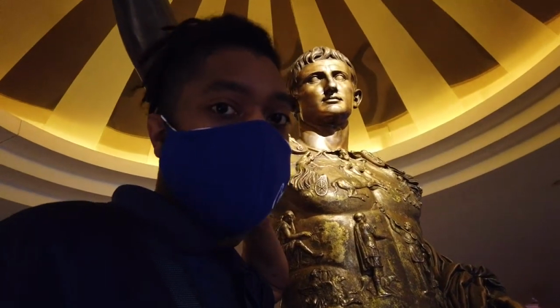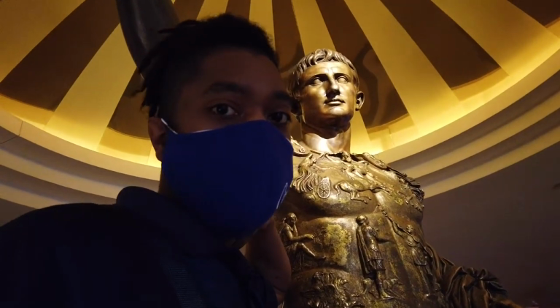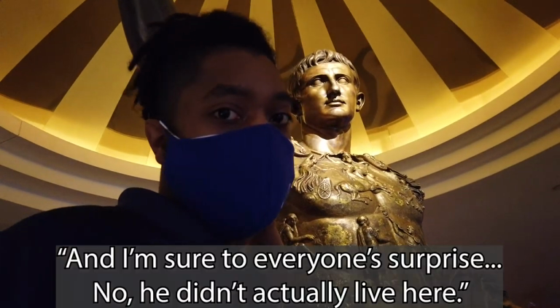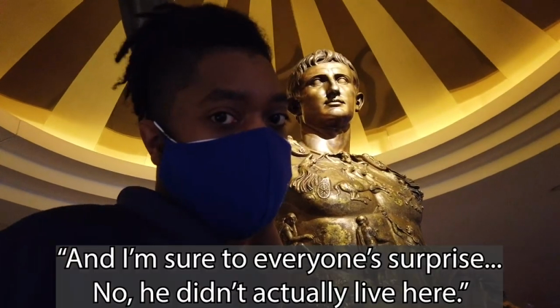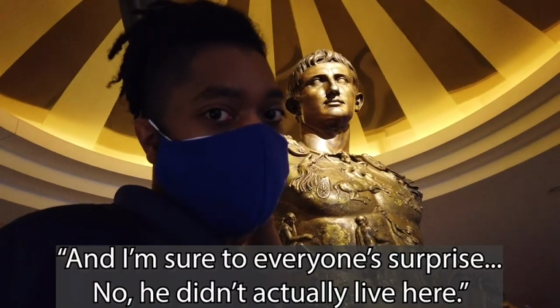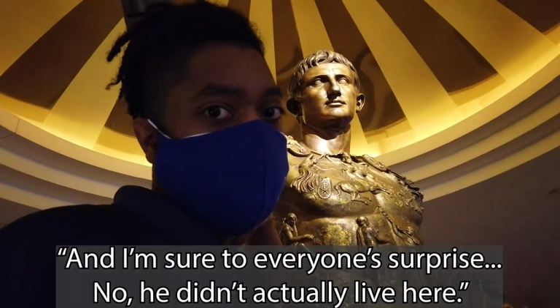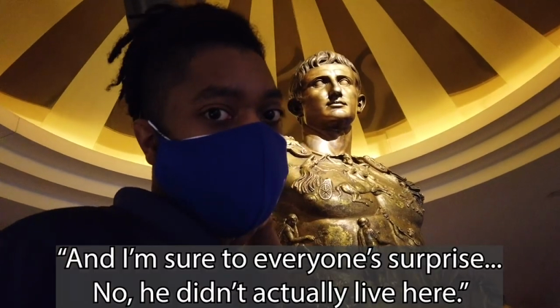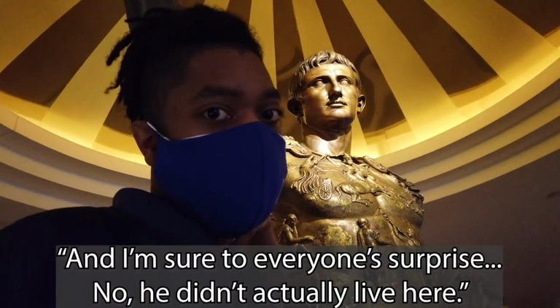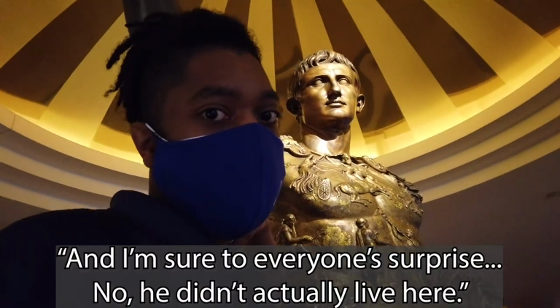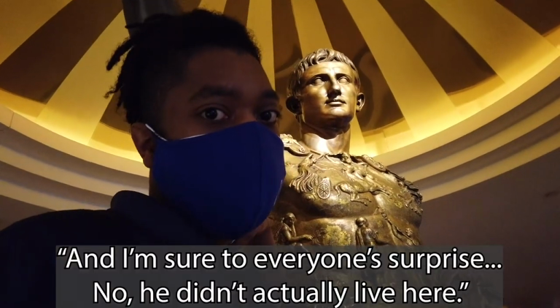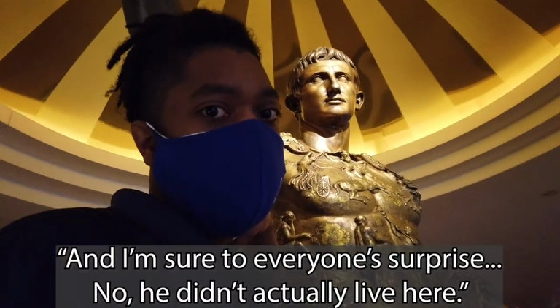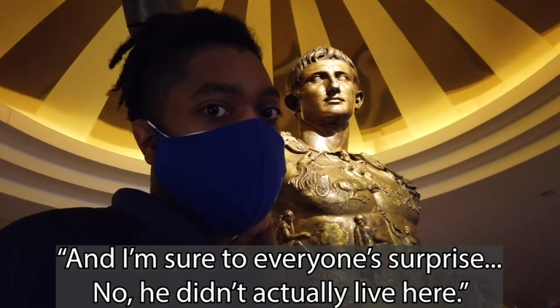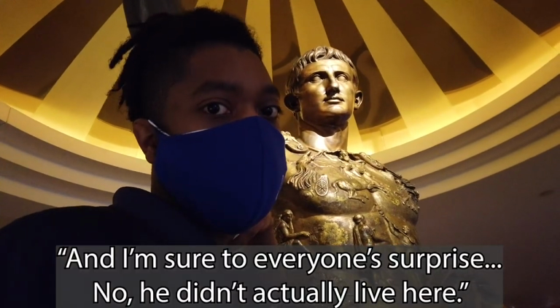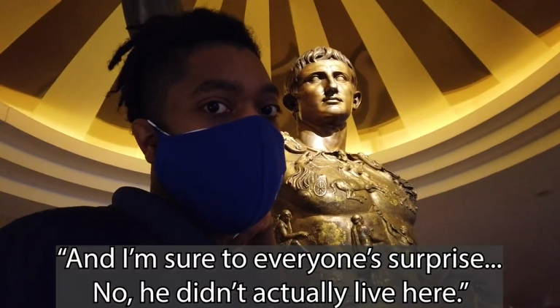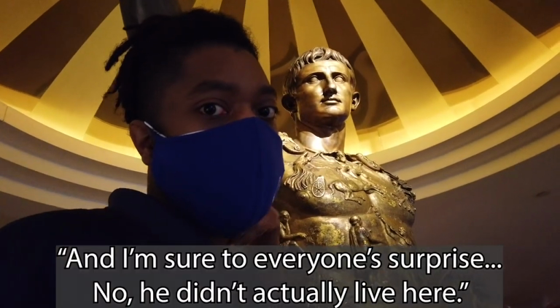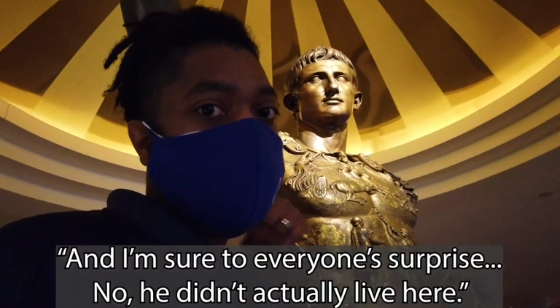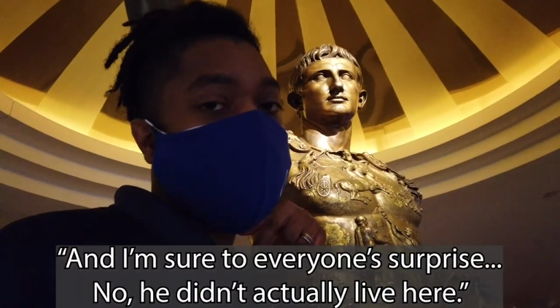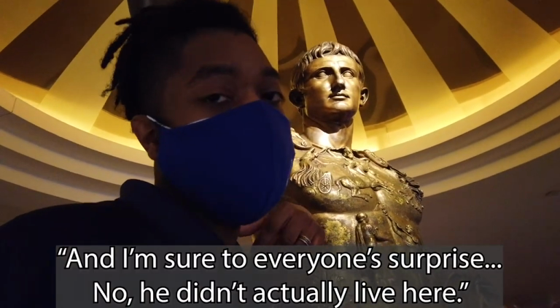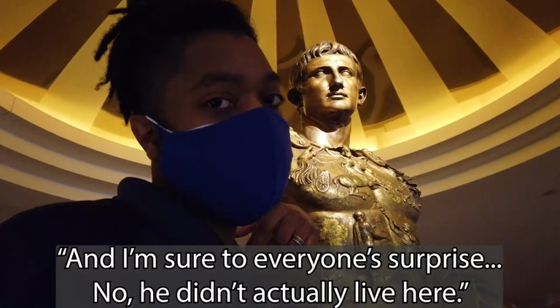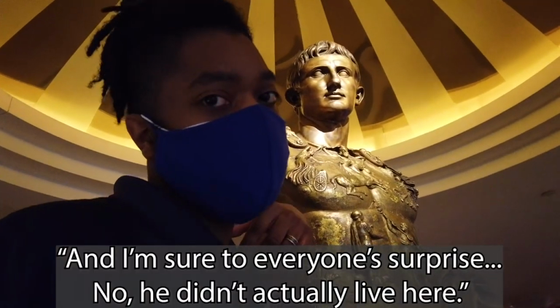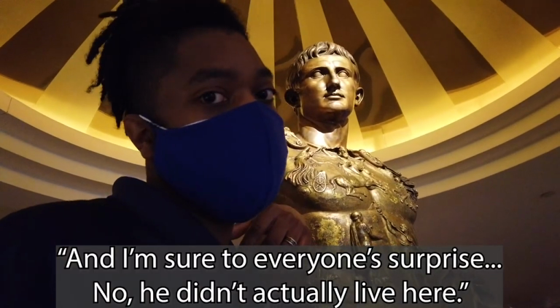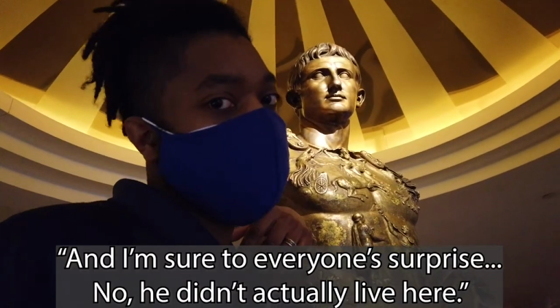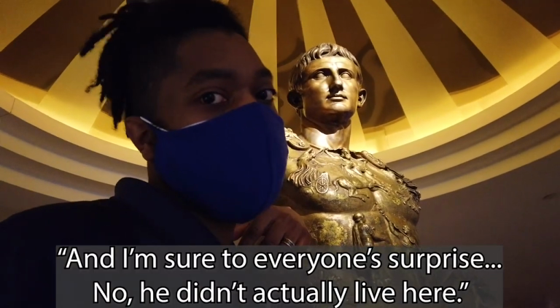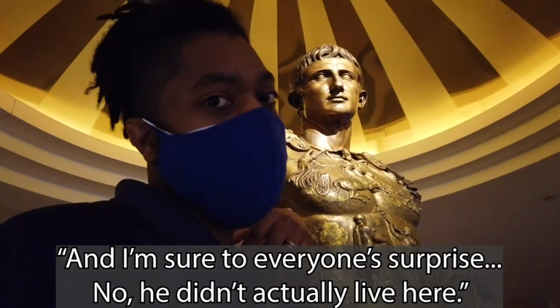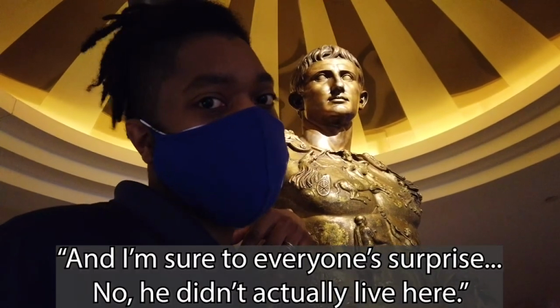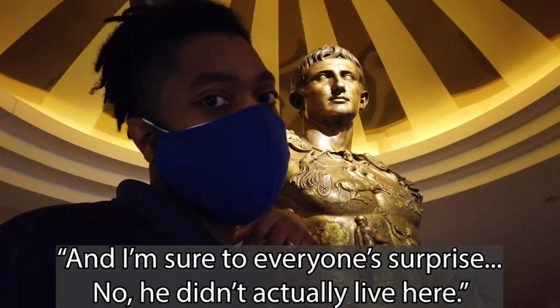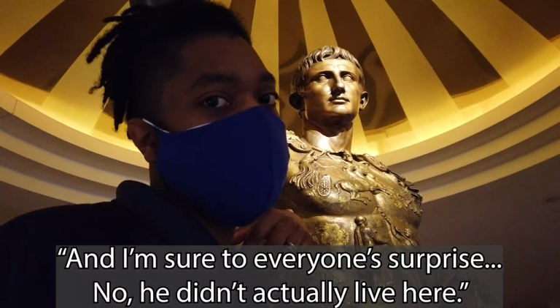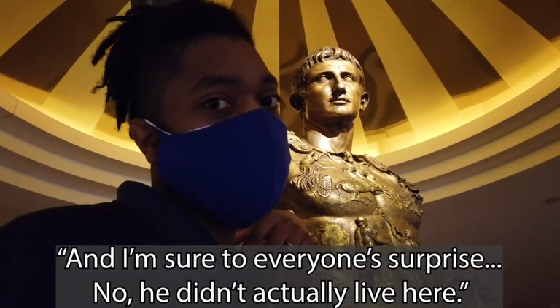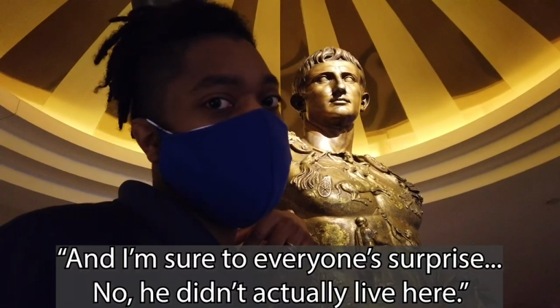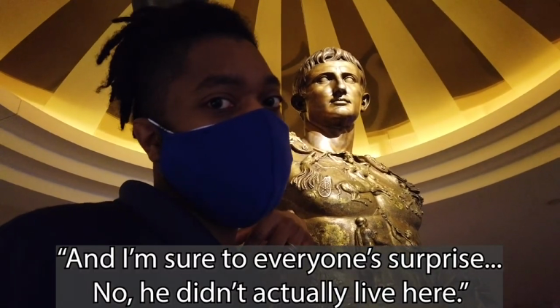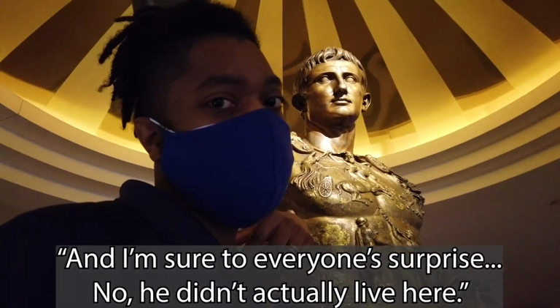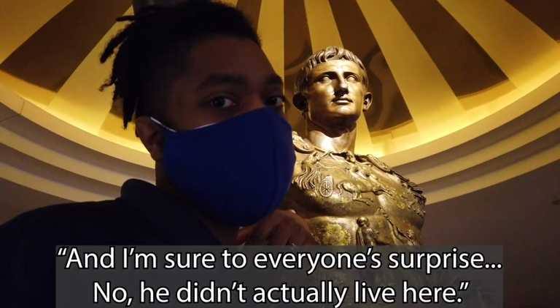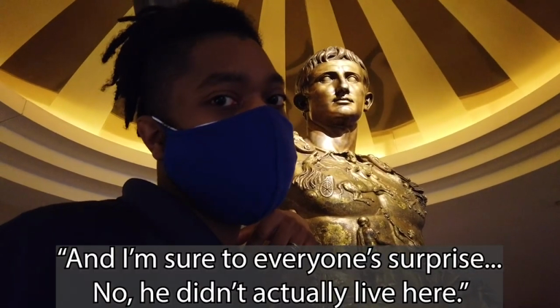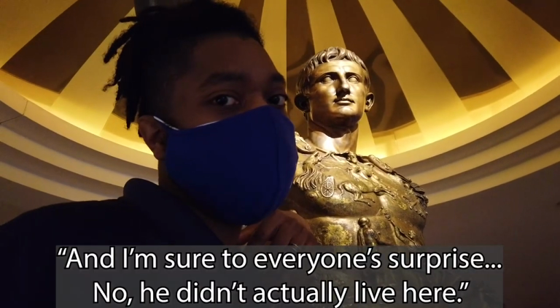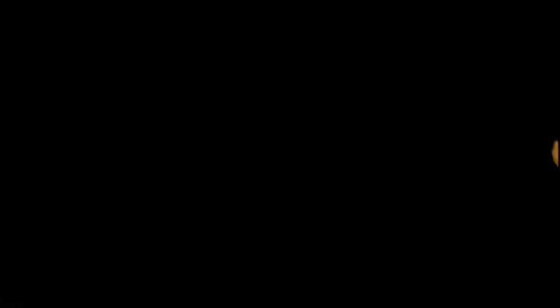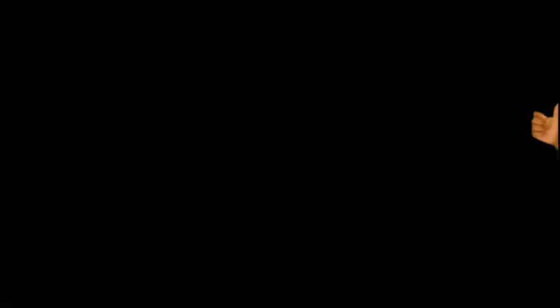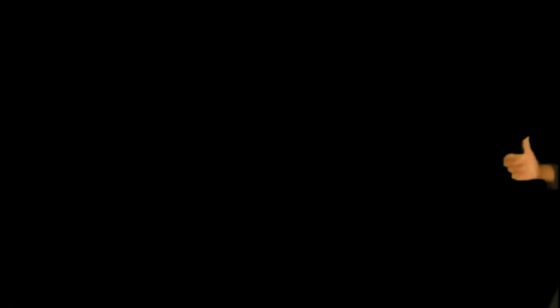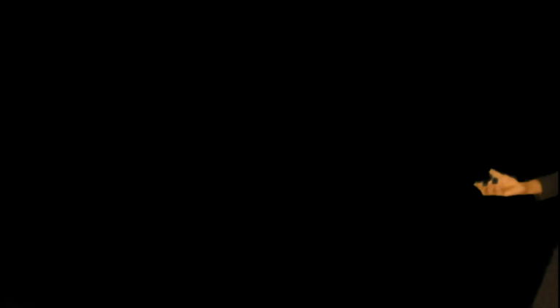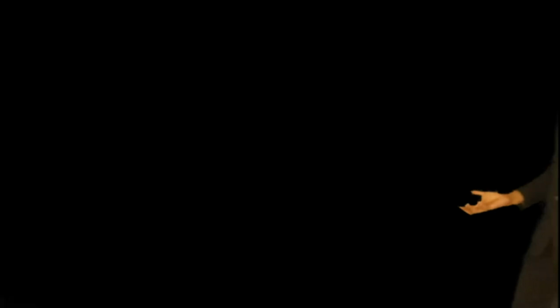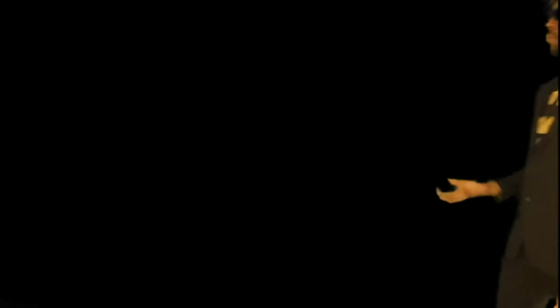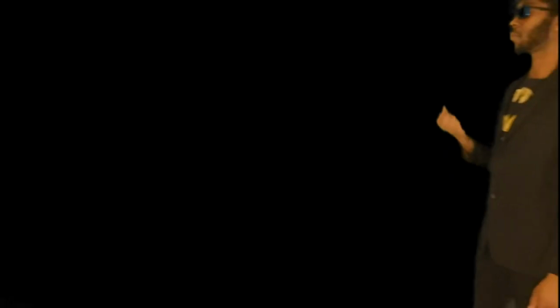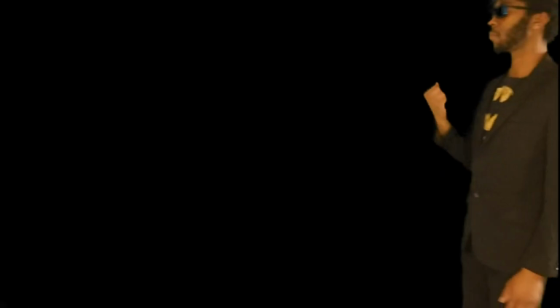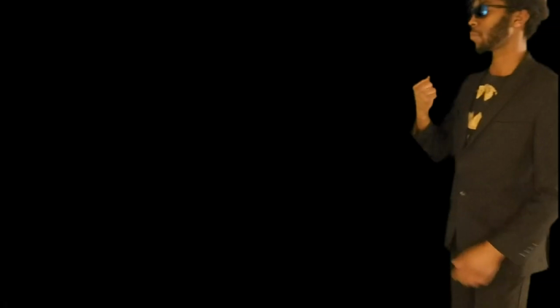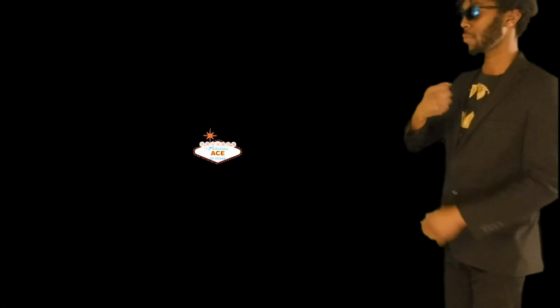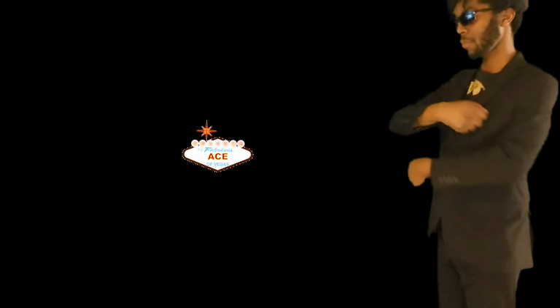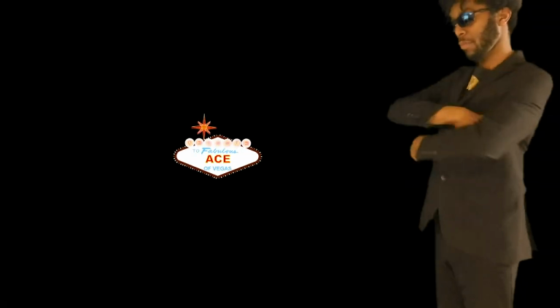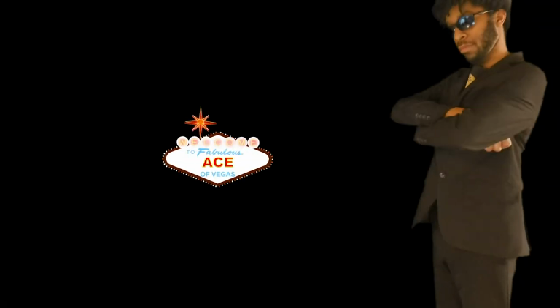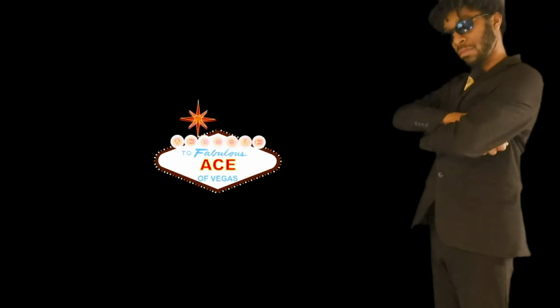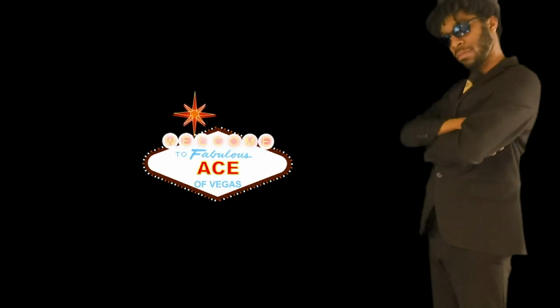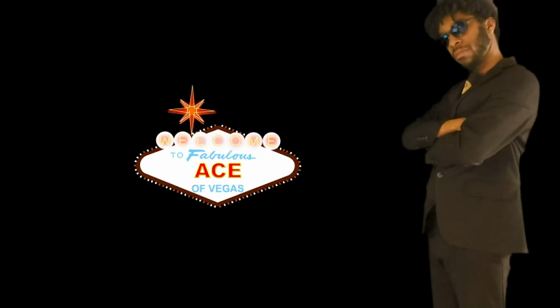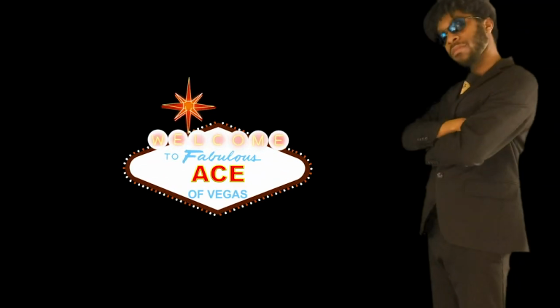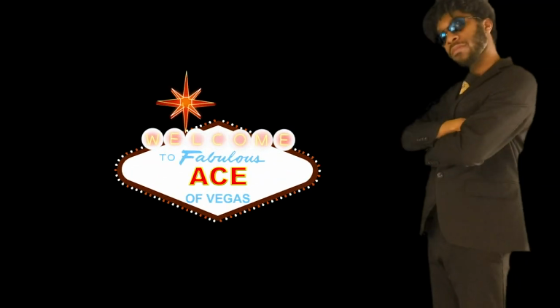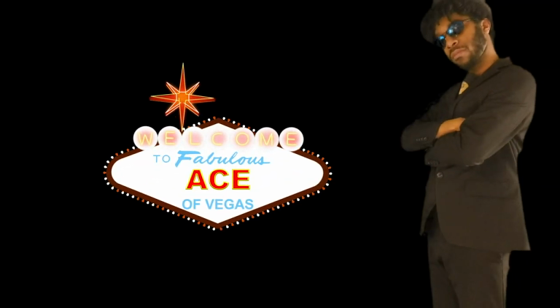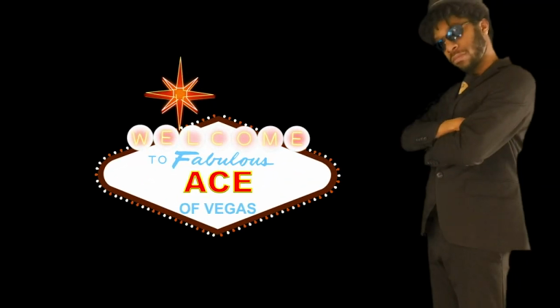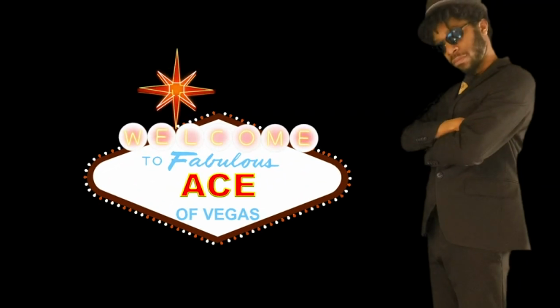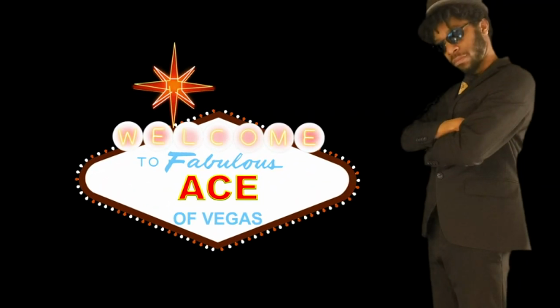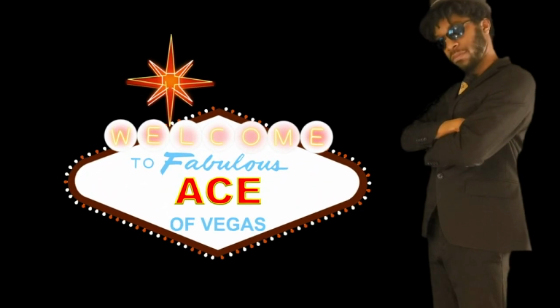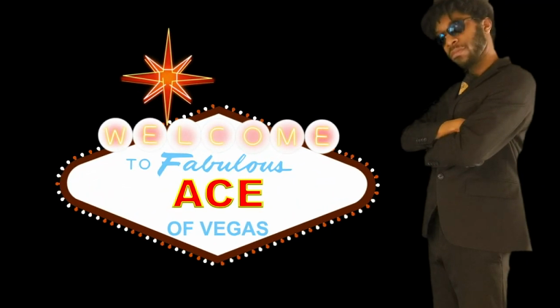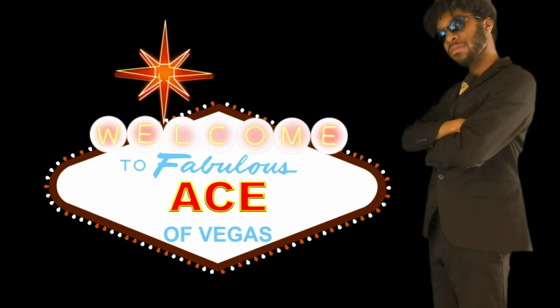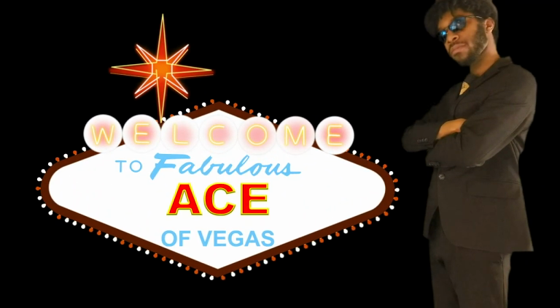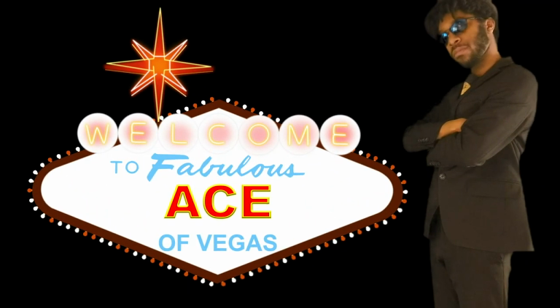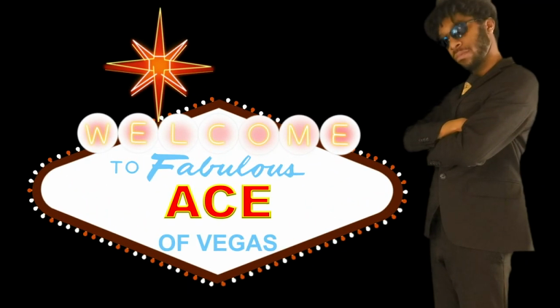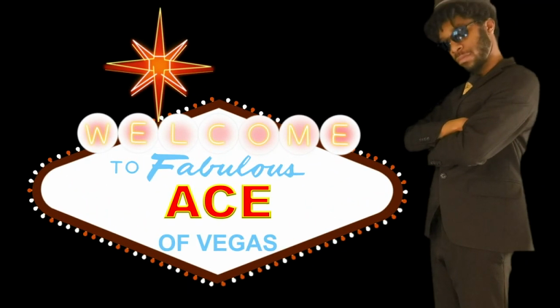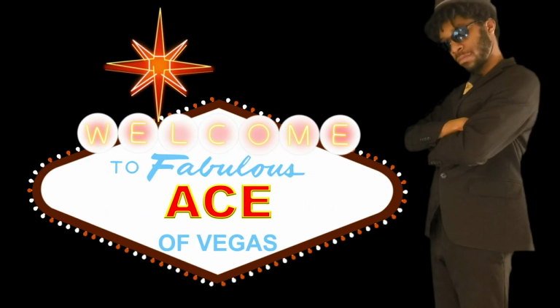And yes, I'm sure to everyone's surprise, no, he didn't actually live here. It's the Ace of Vegas, the Ace of Vegas.